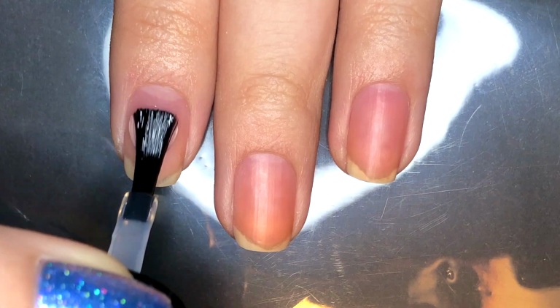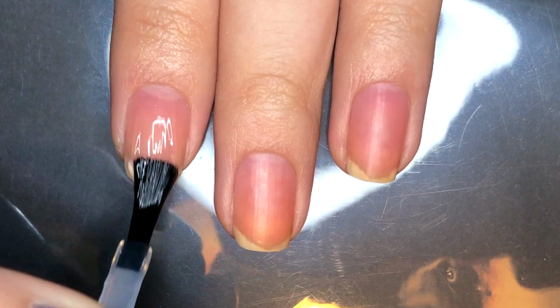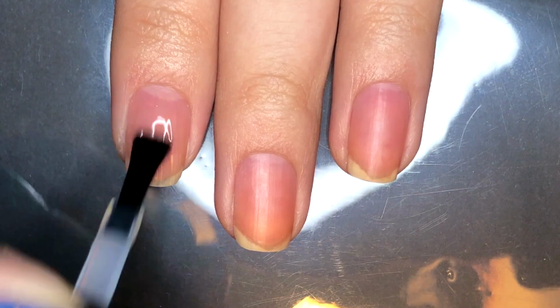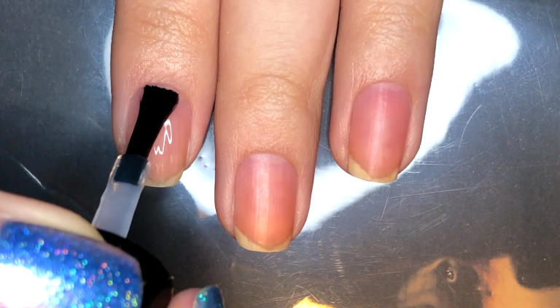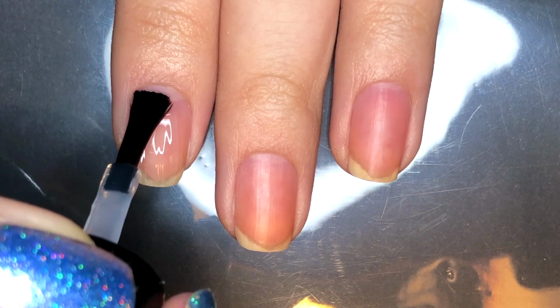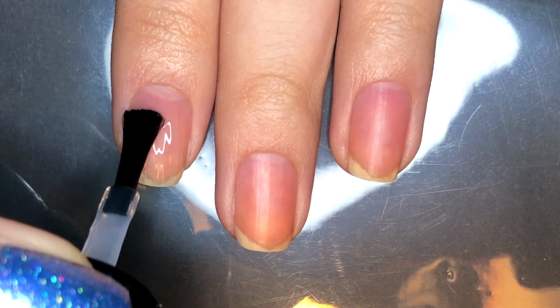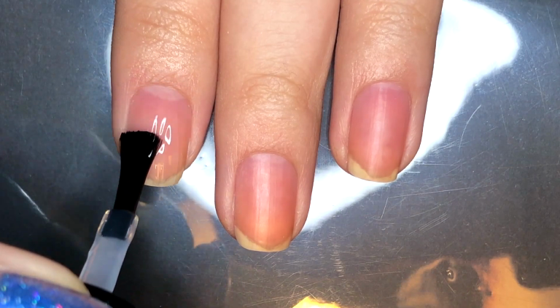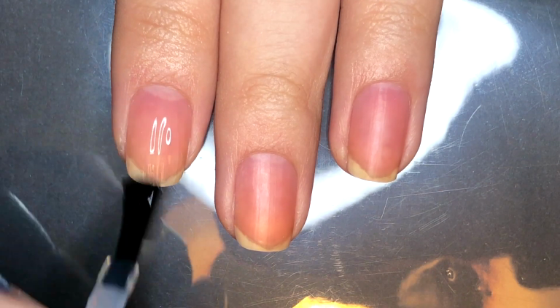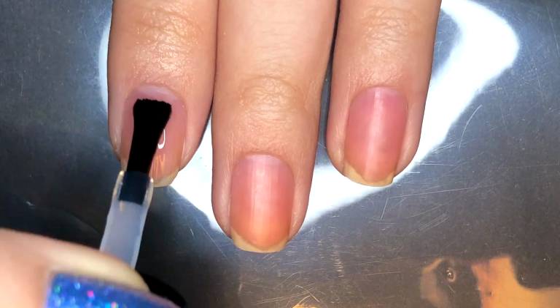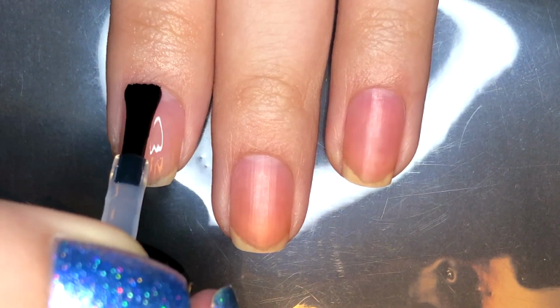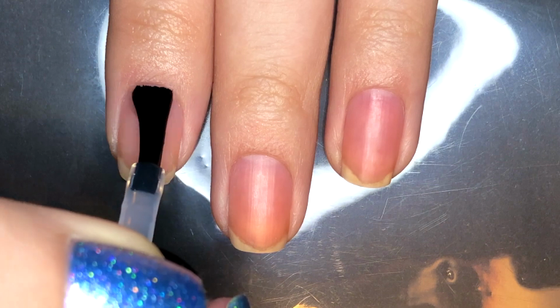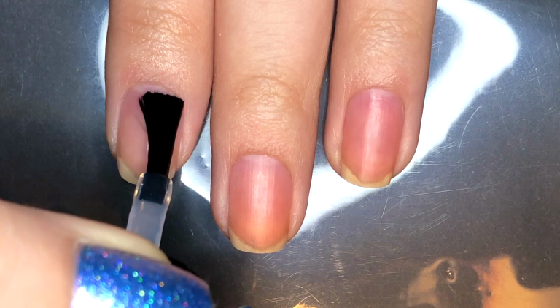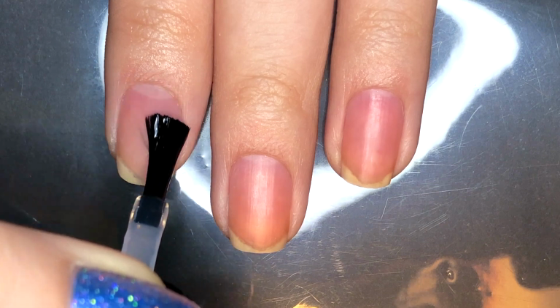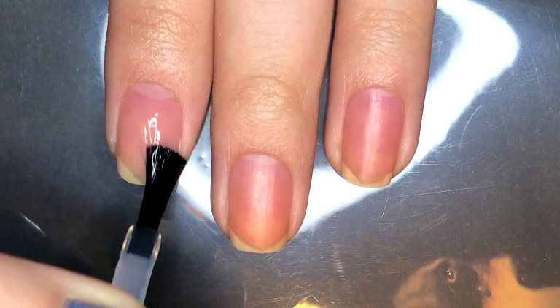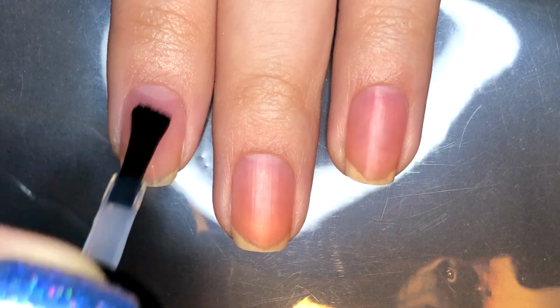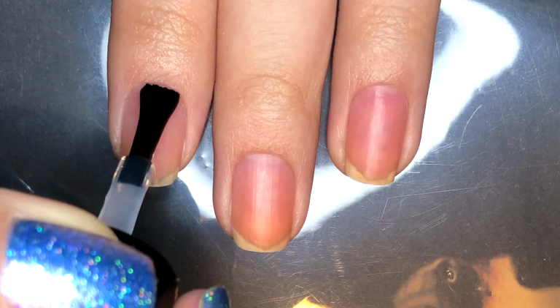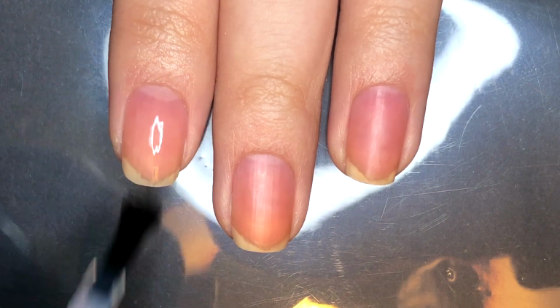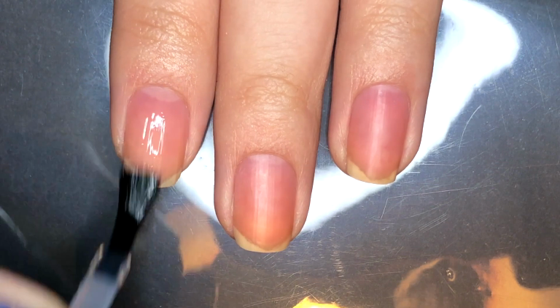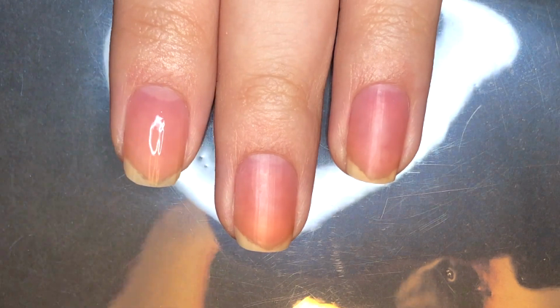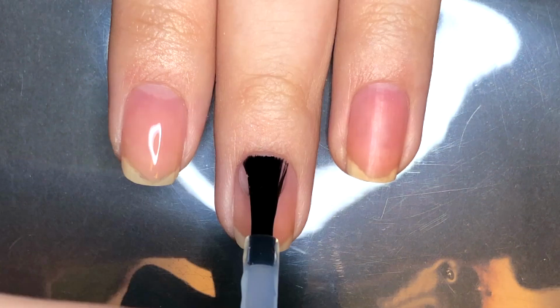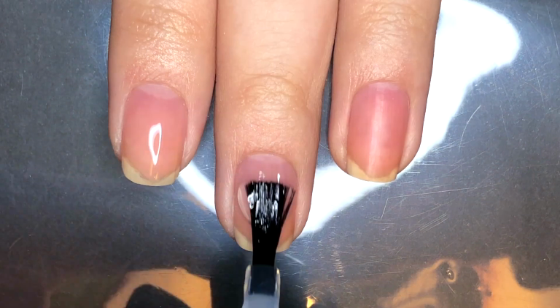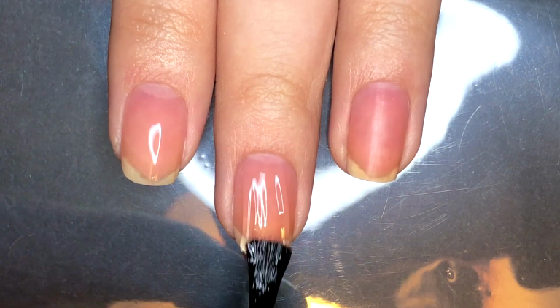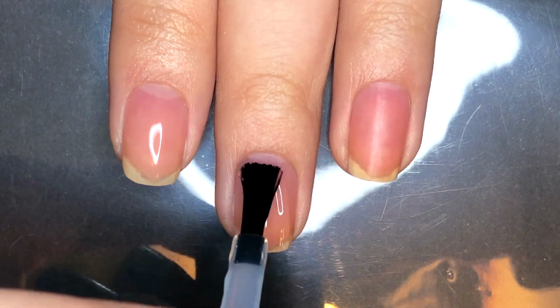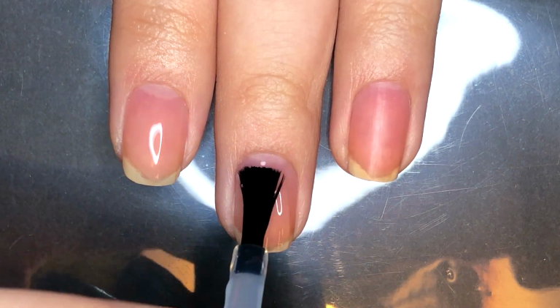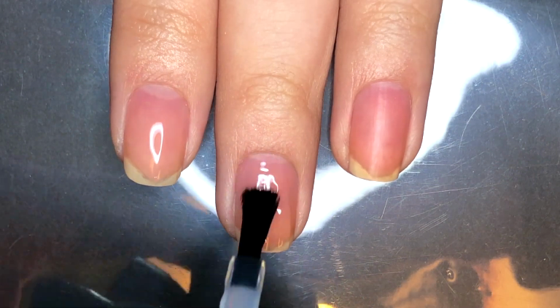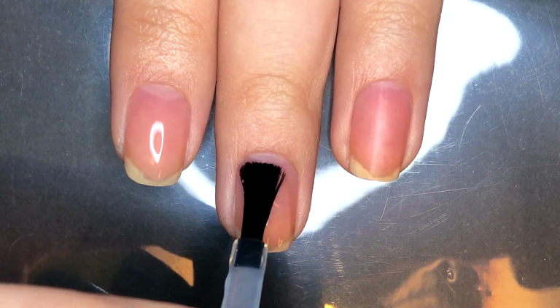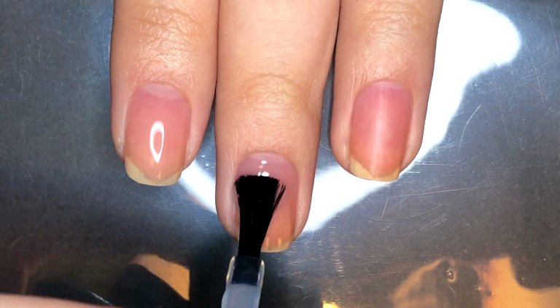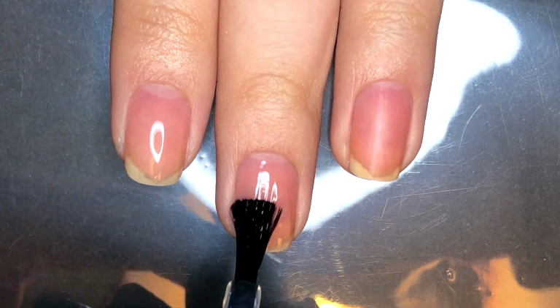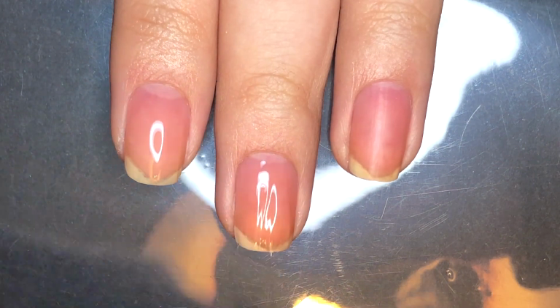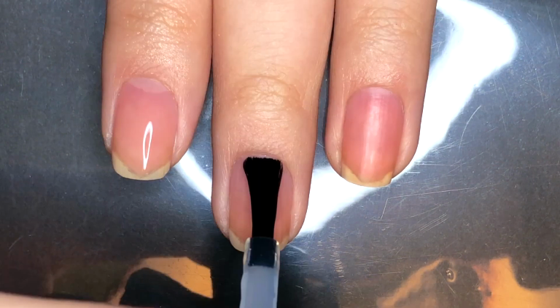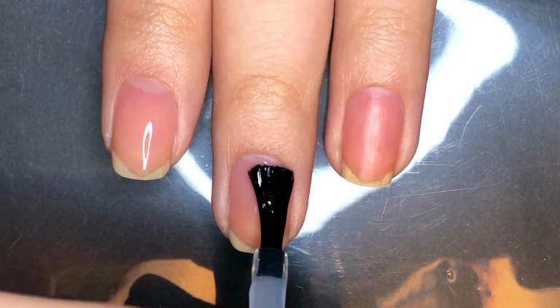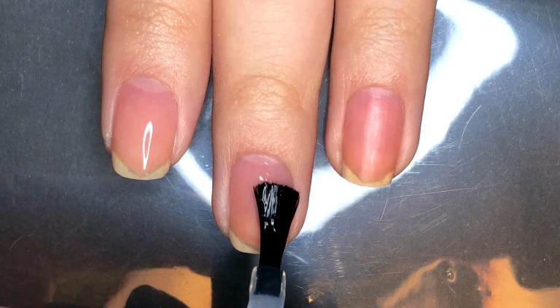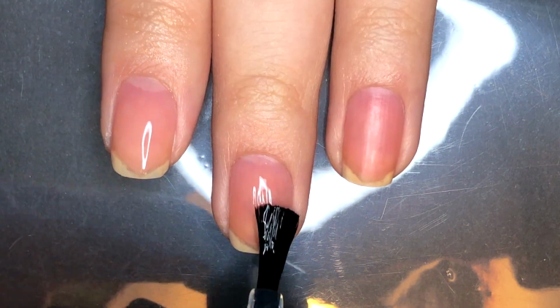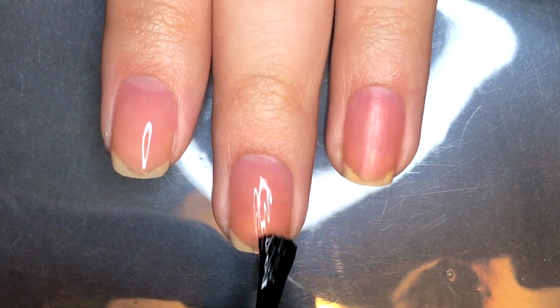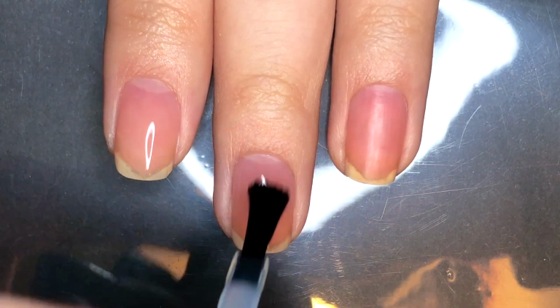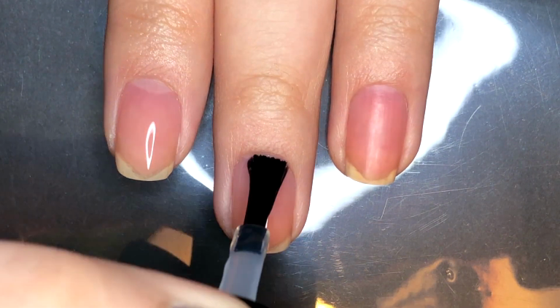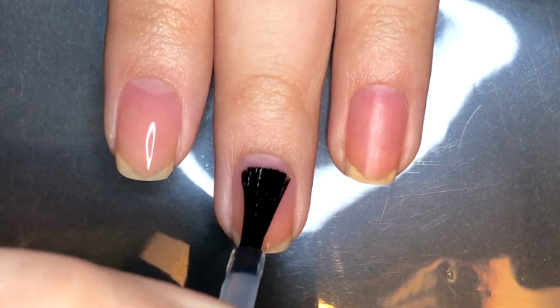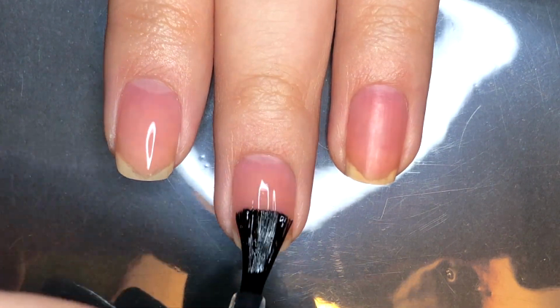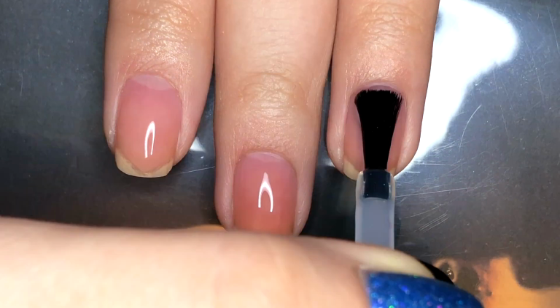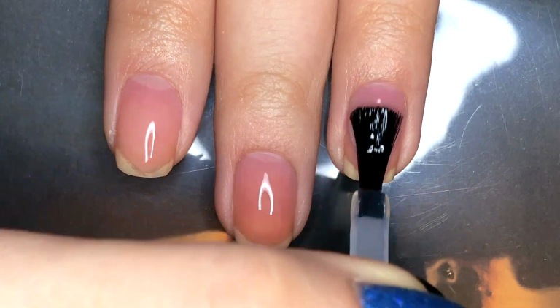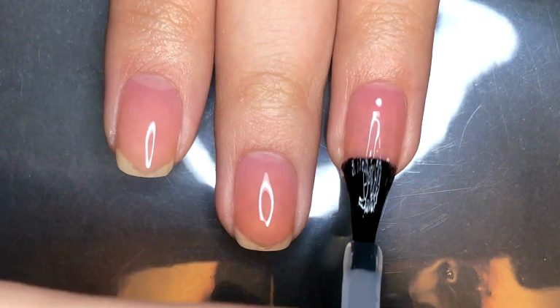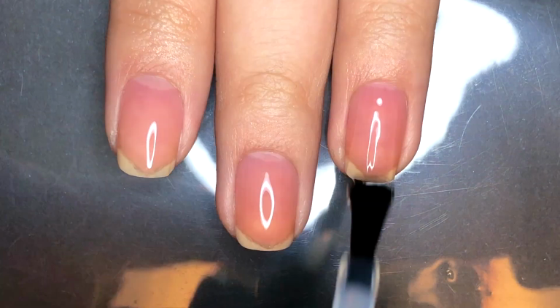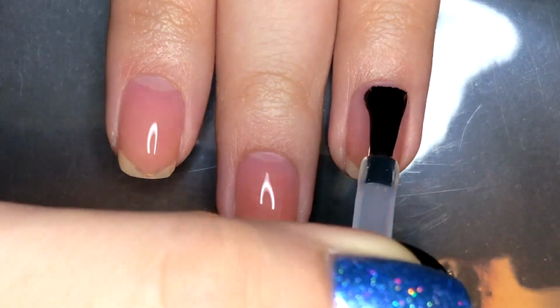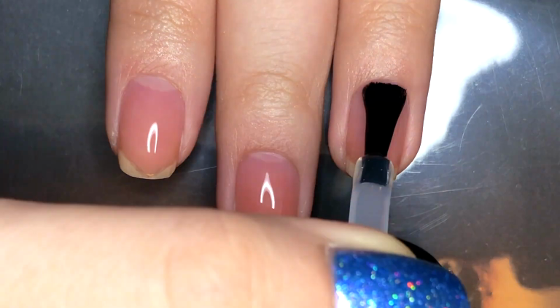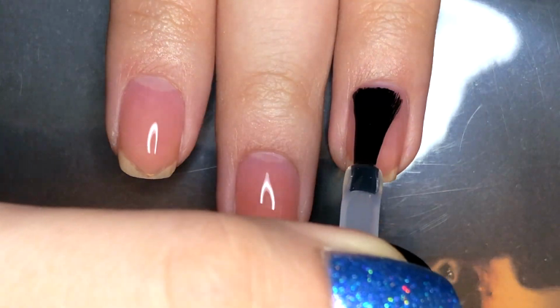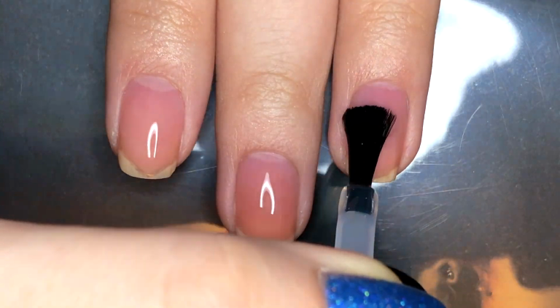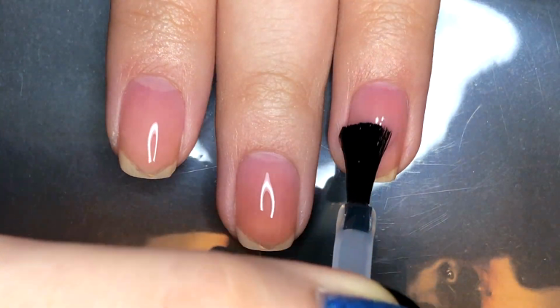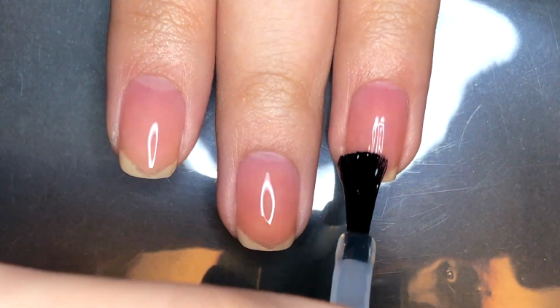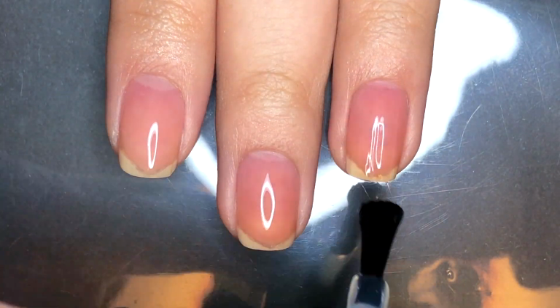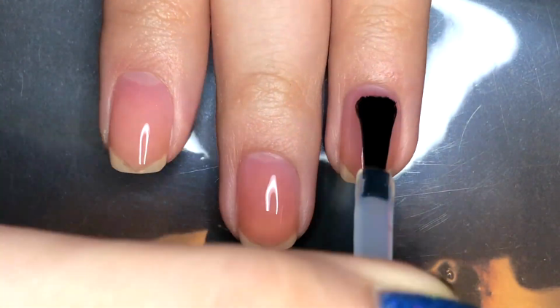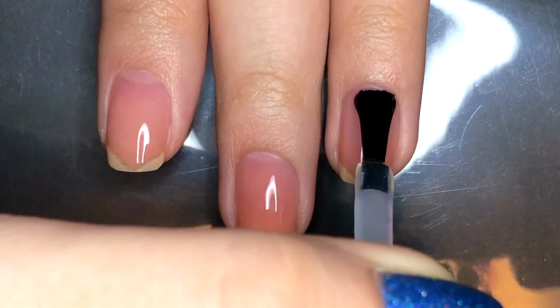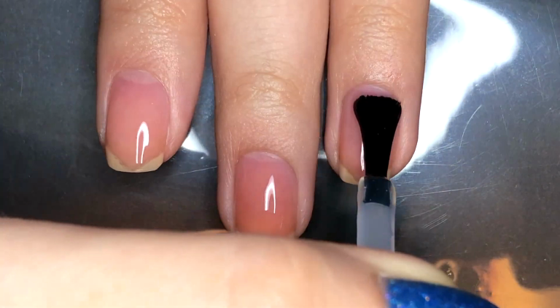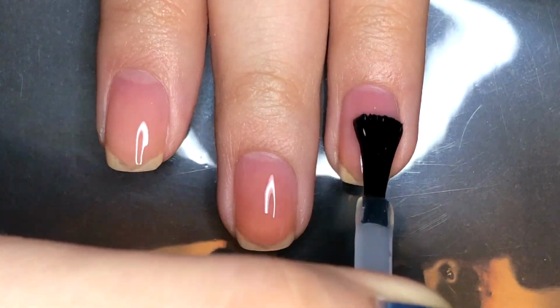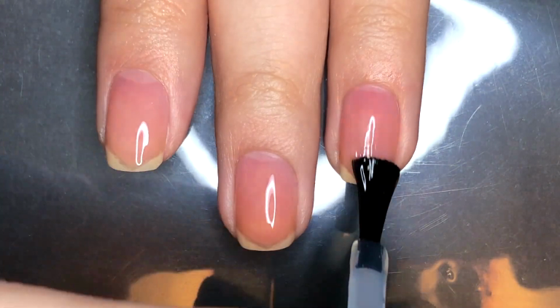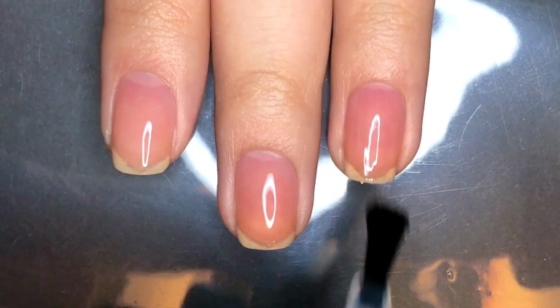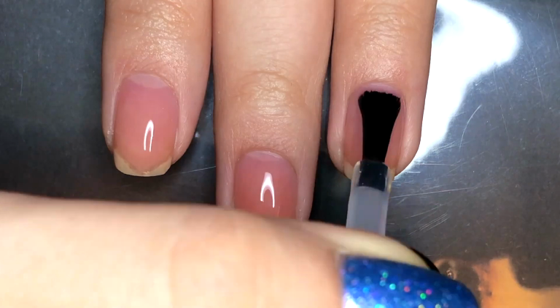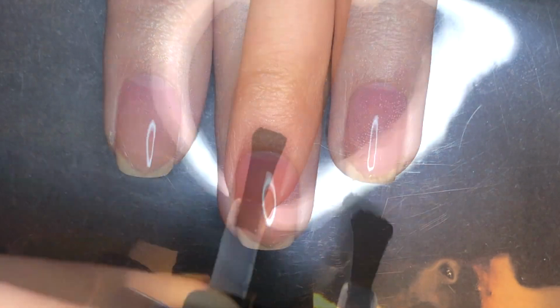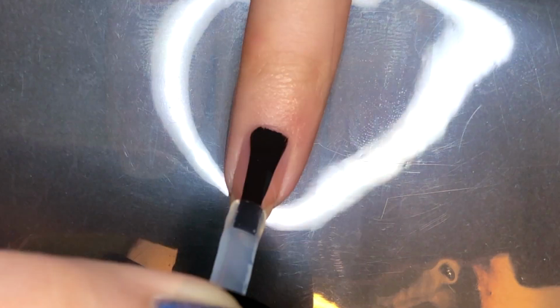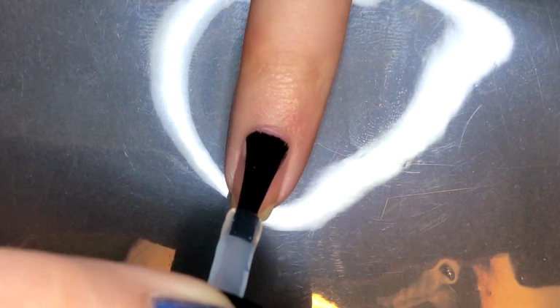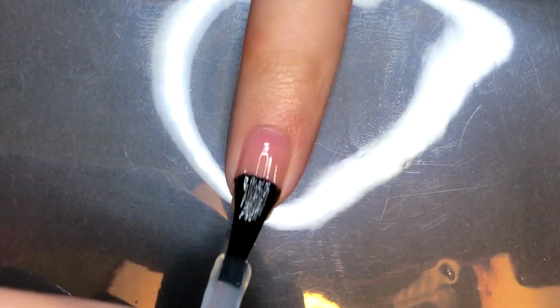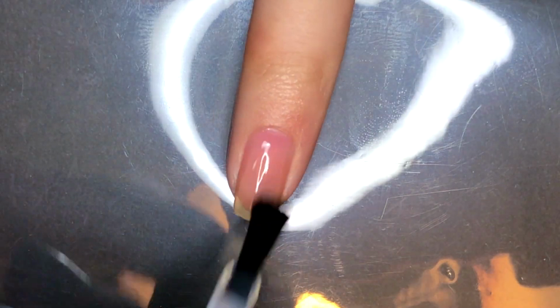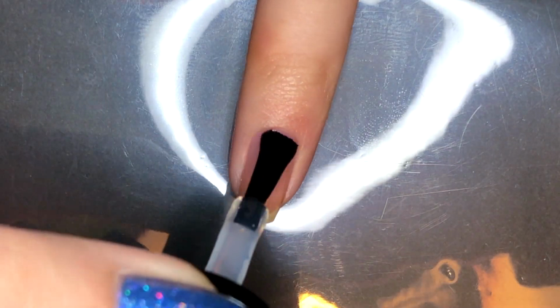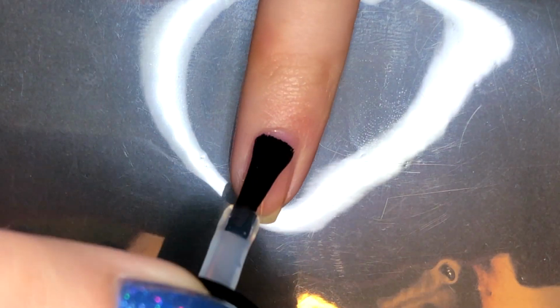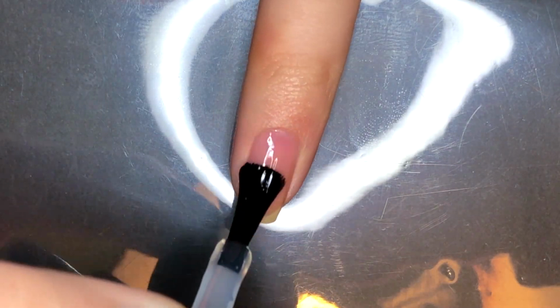First, I'm applying base coat. I'm using Unte Peel Off Base Coat. For a full list of the products used in this video, please check my description box.